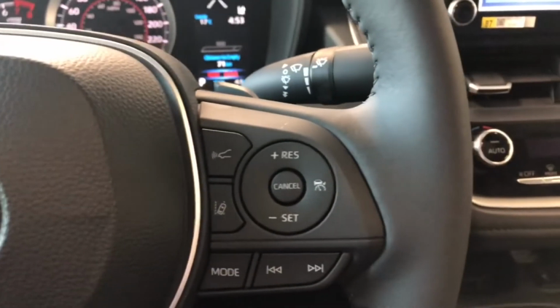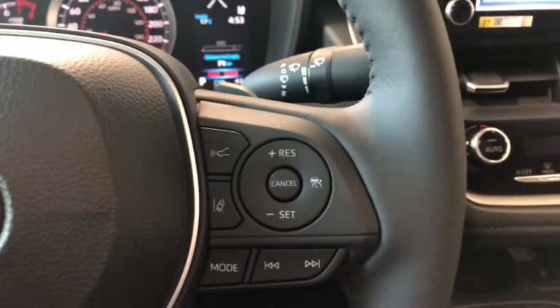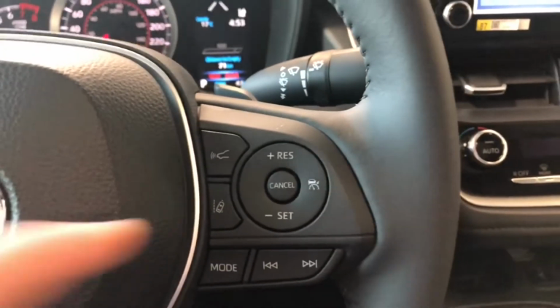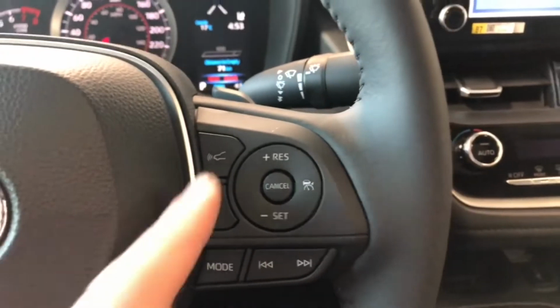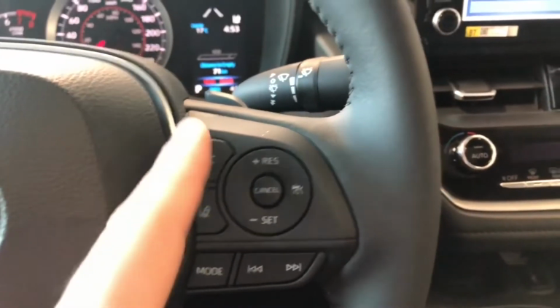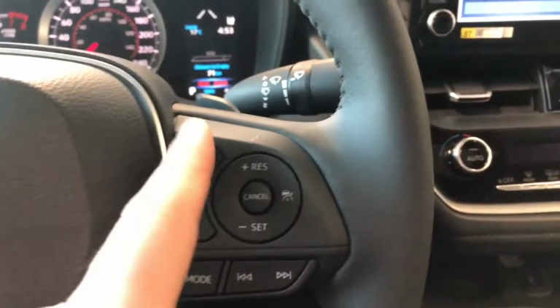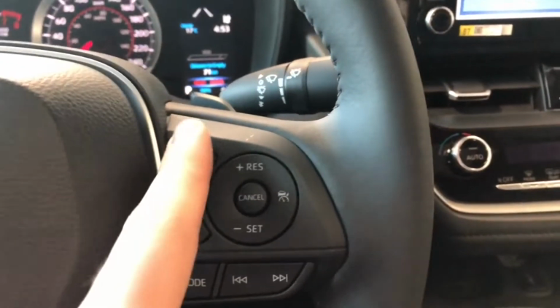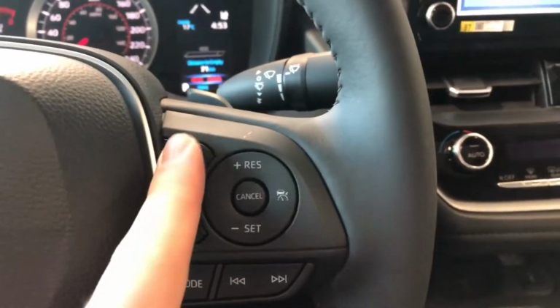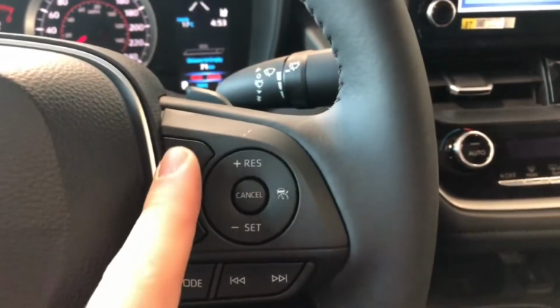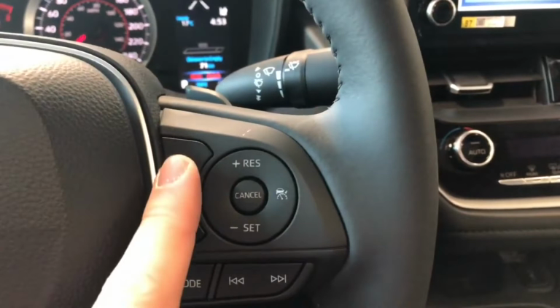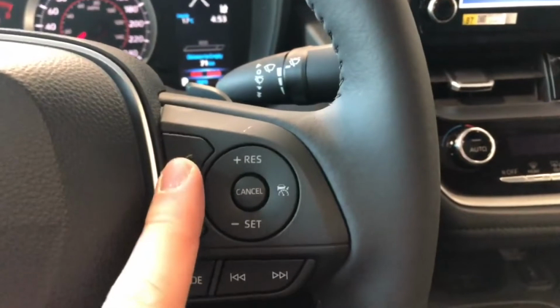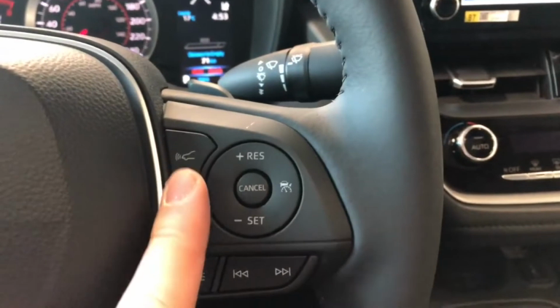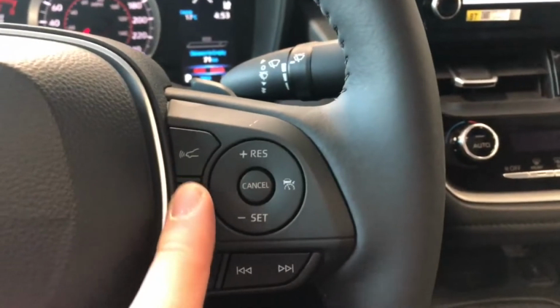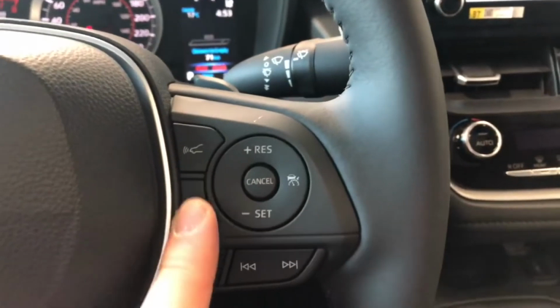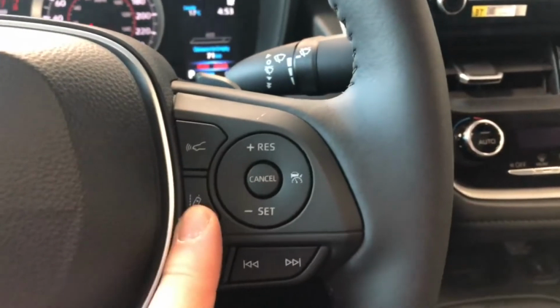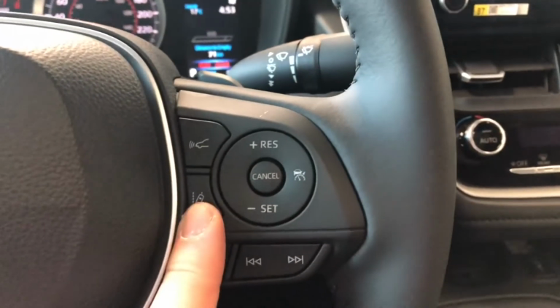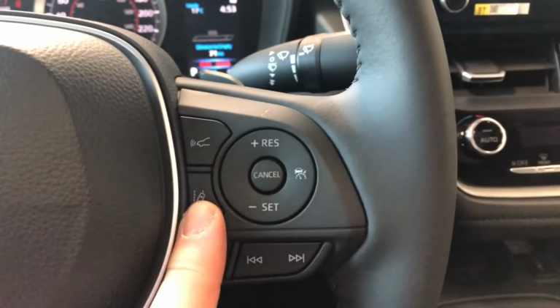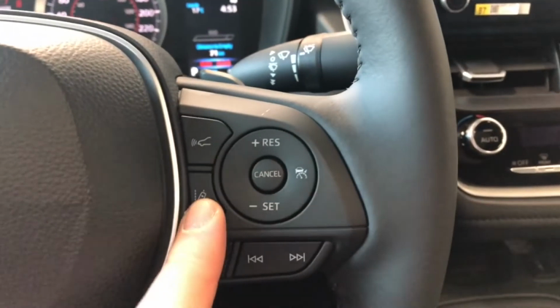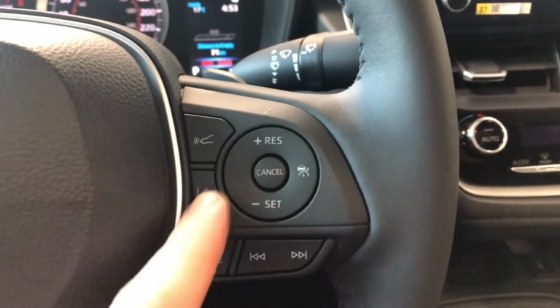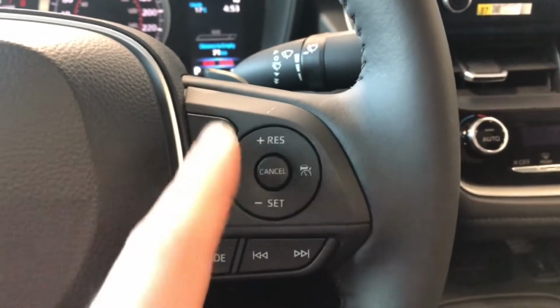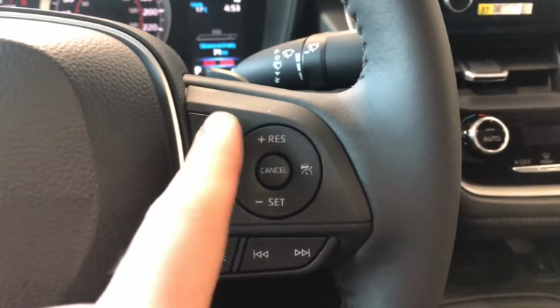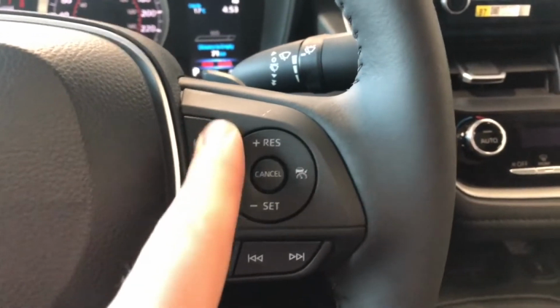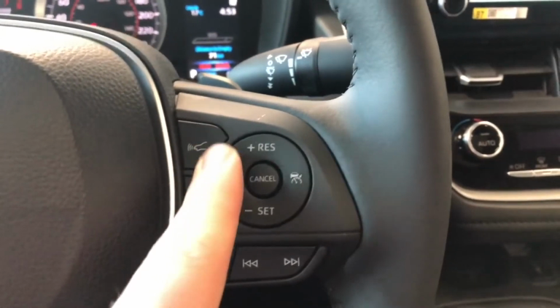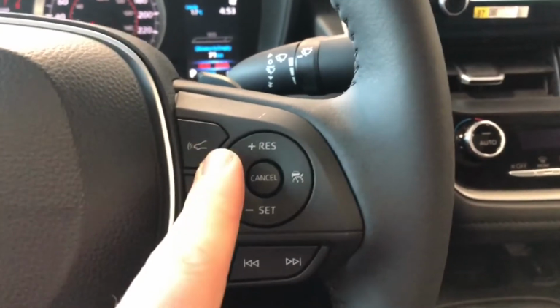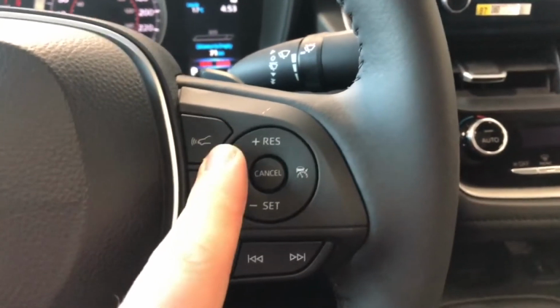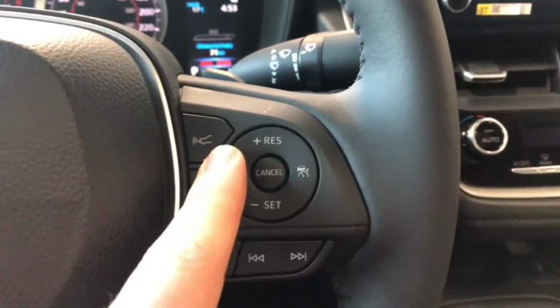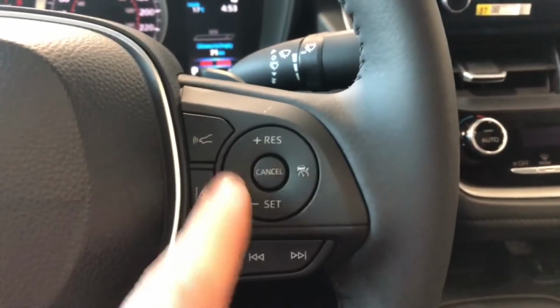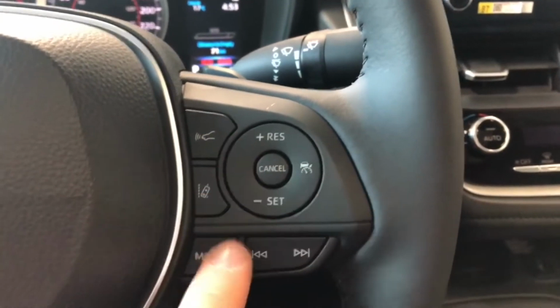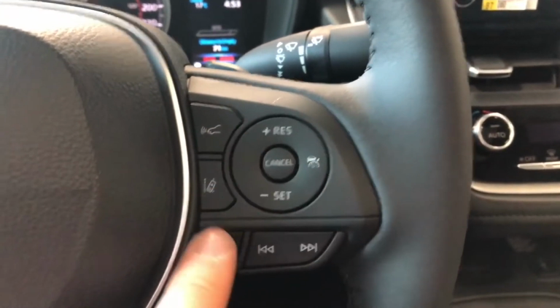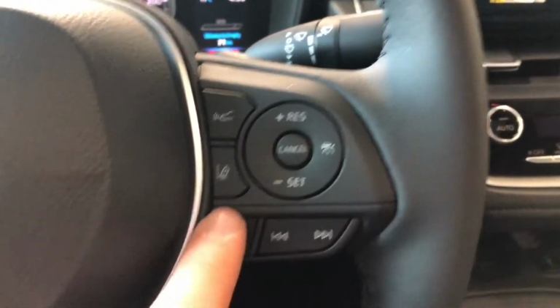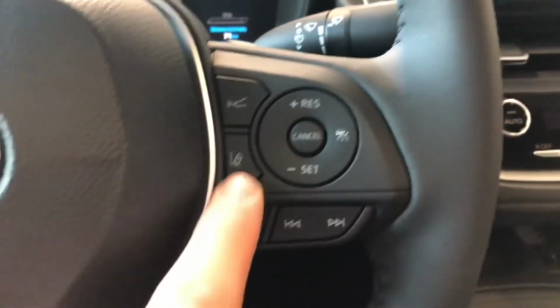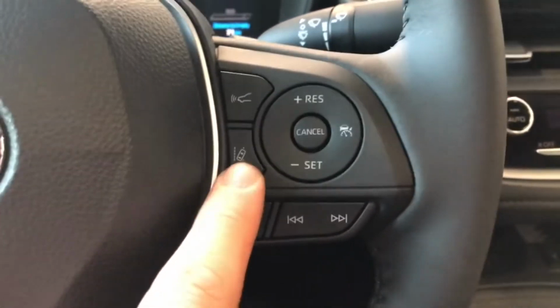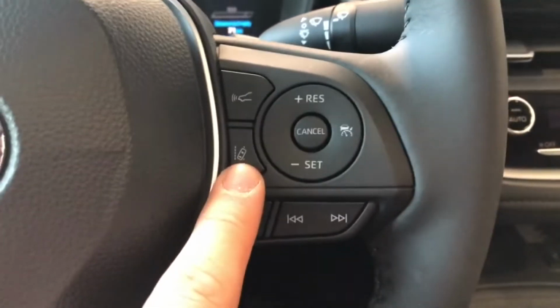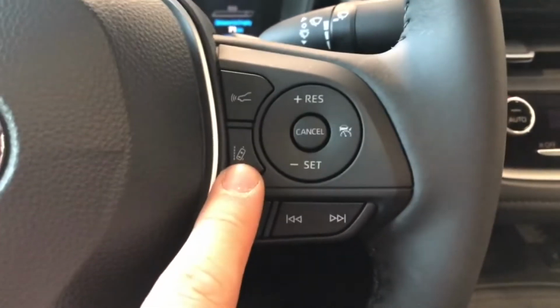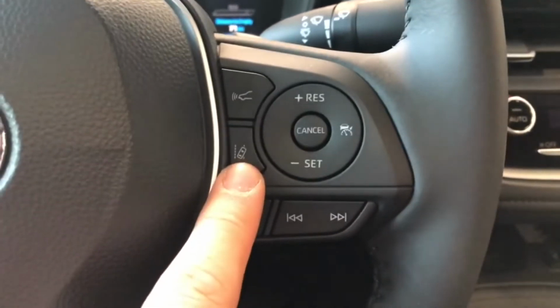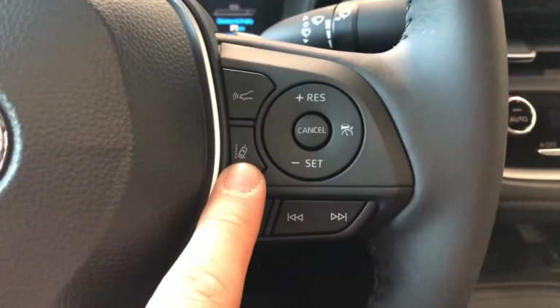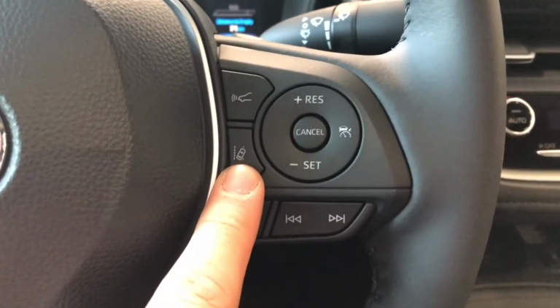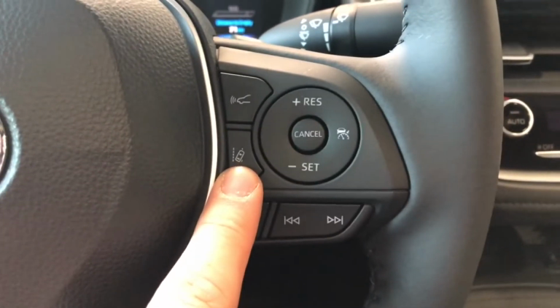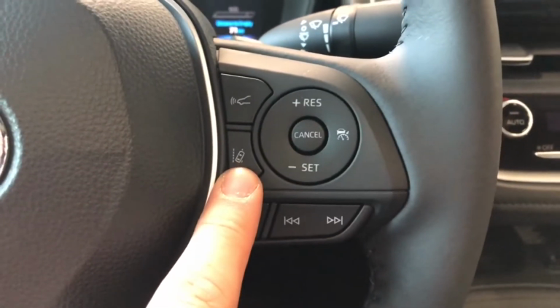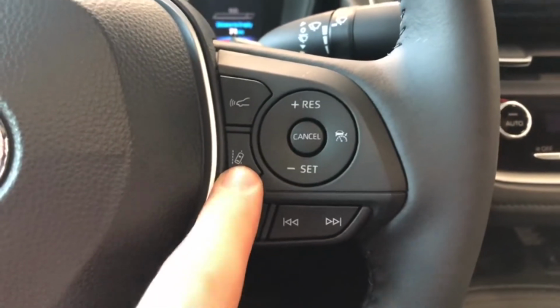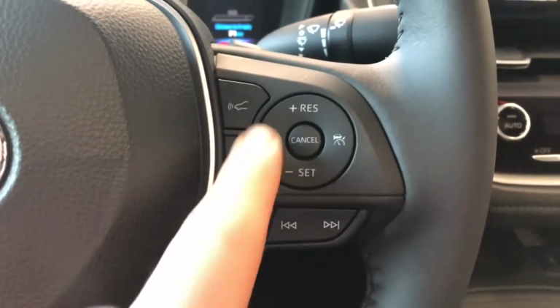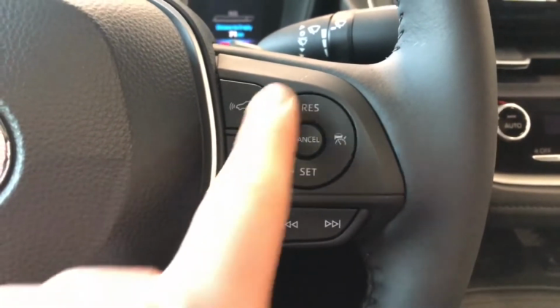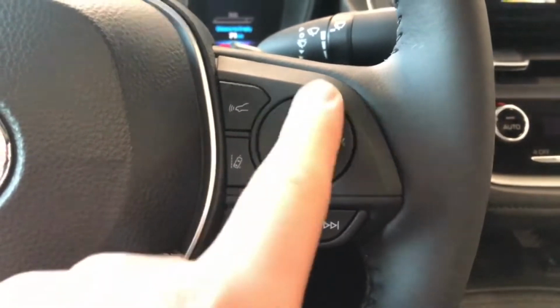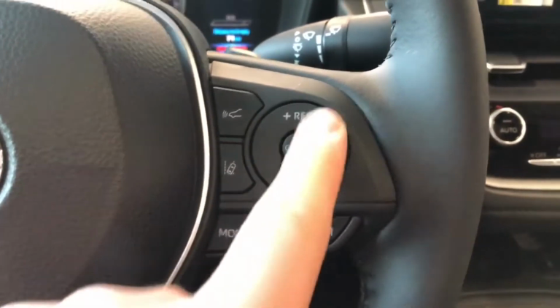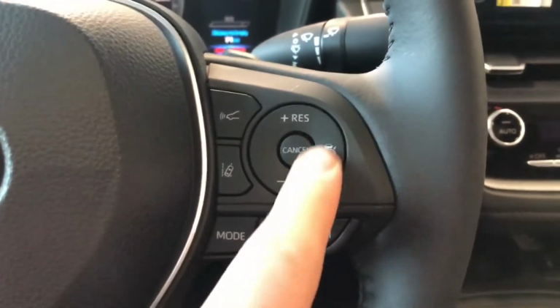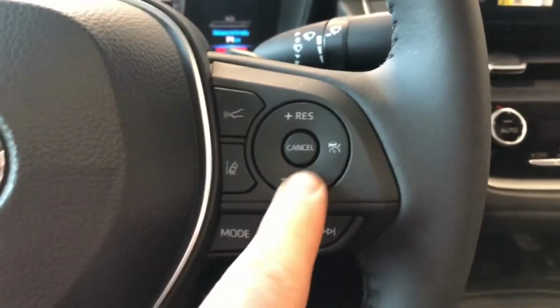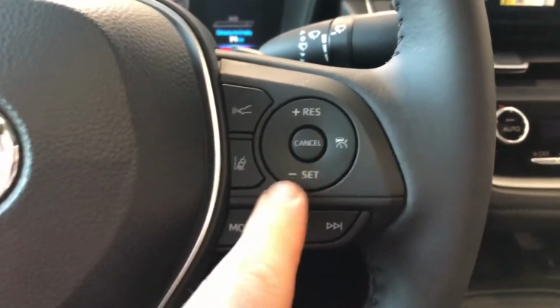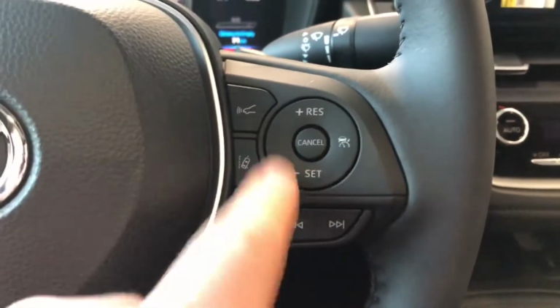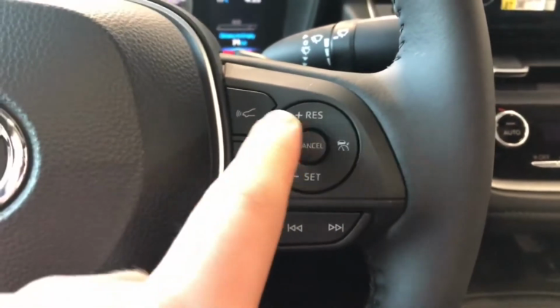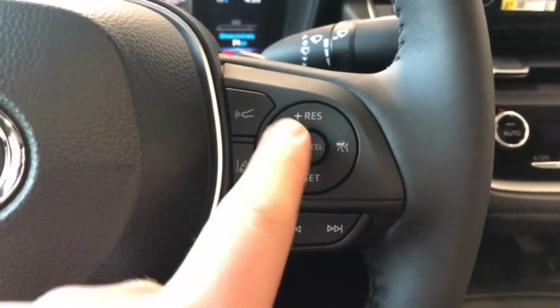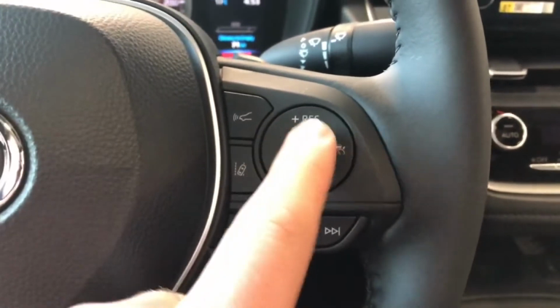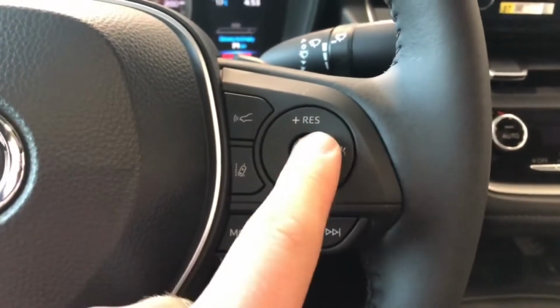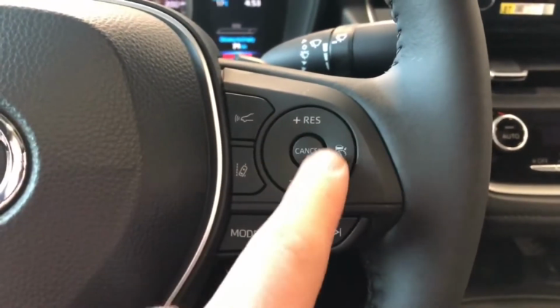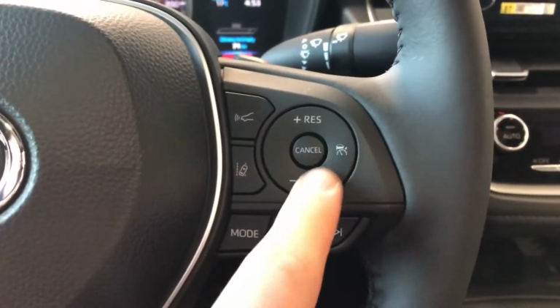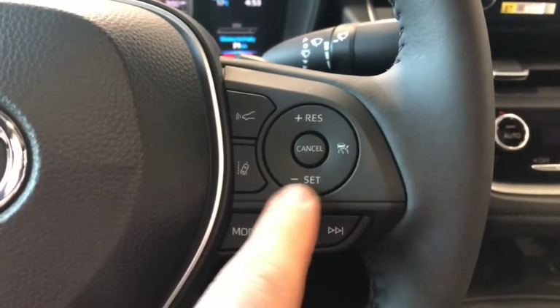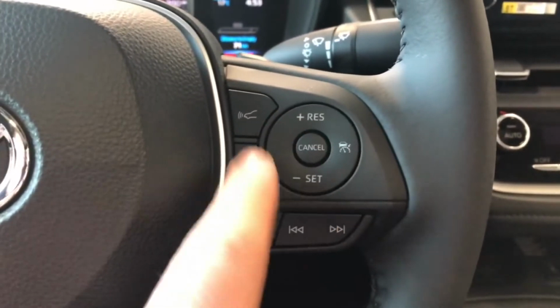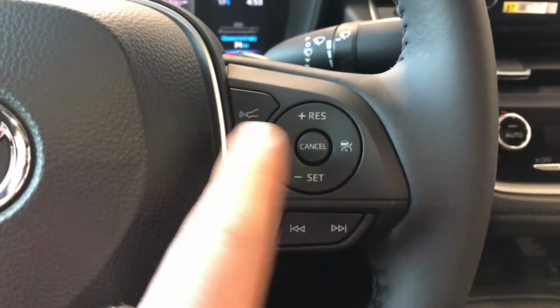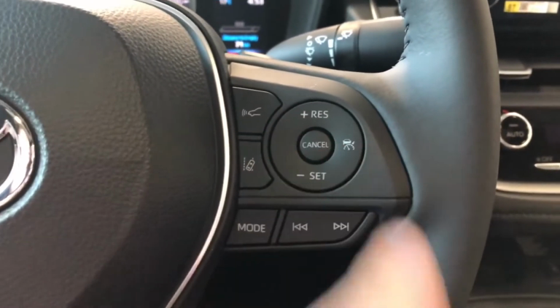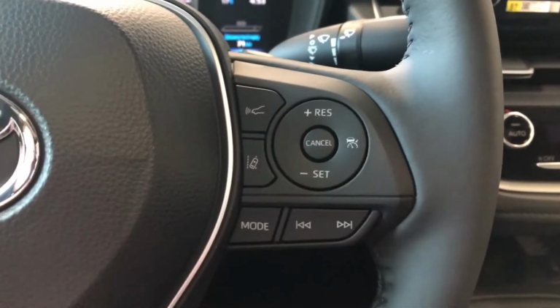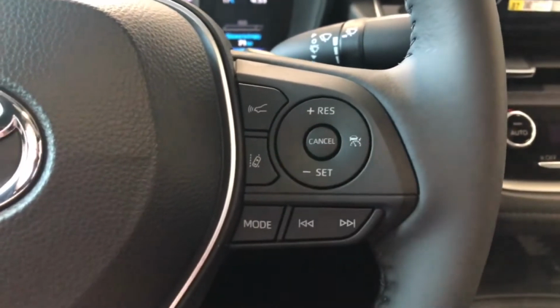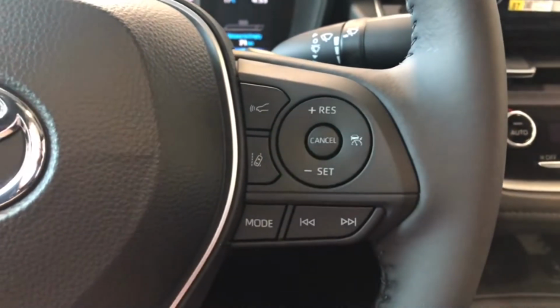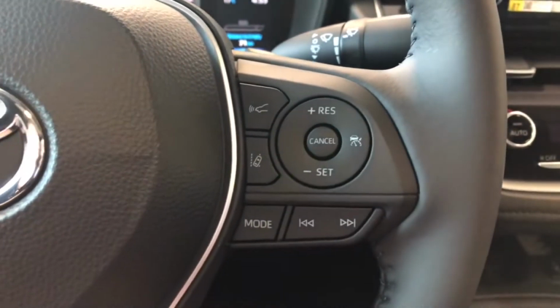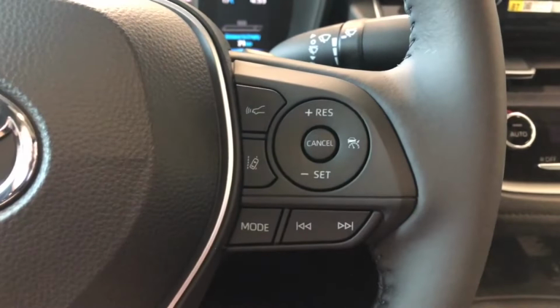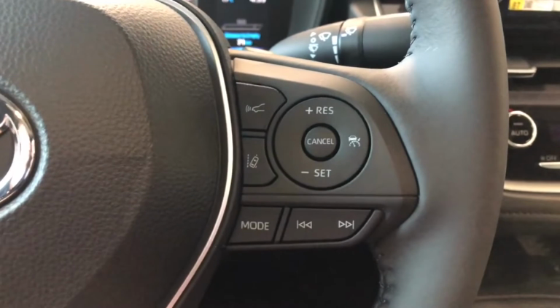On the right you have your Toyota Safety Sense with dynamic radar cruise control and lane departure alert, and you have your cruise control speed settings right in this circle here.